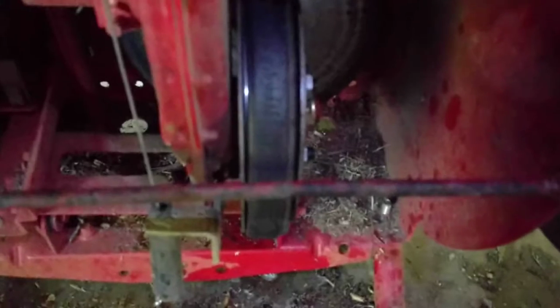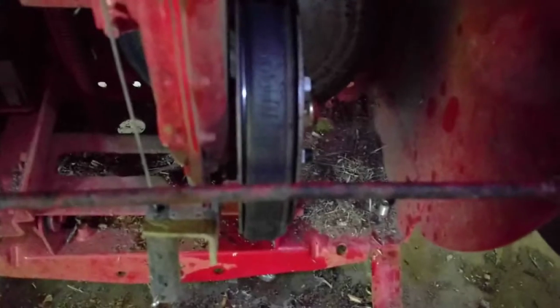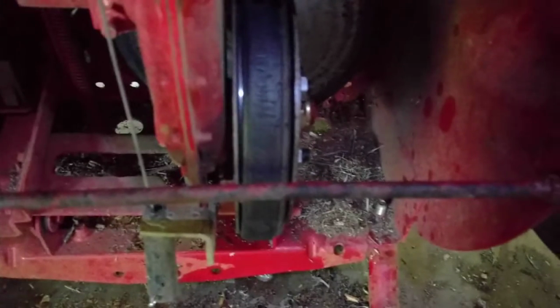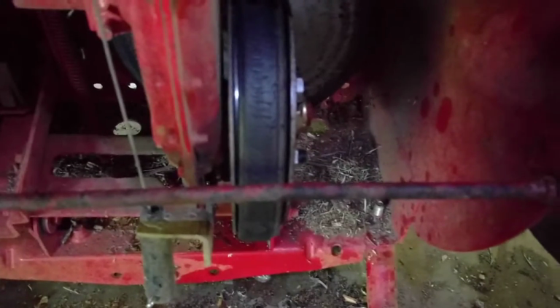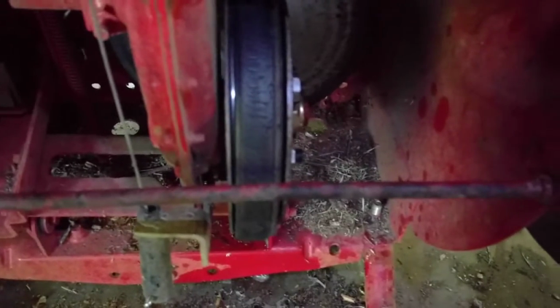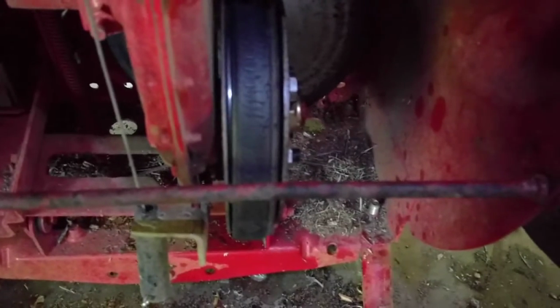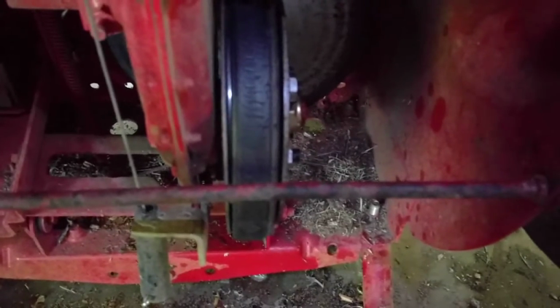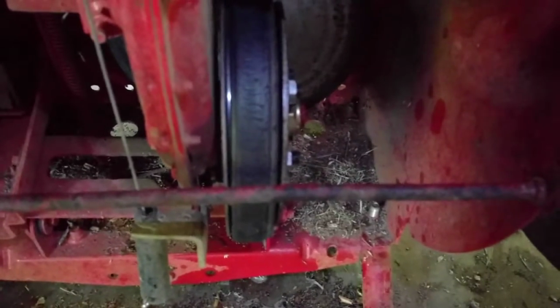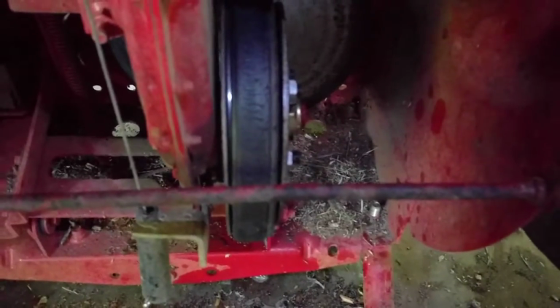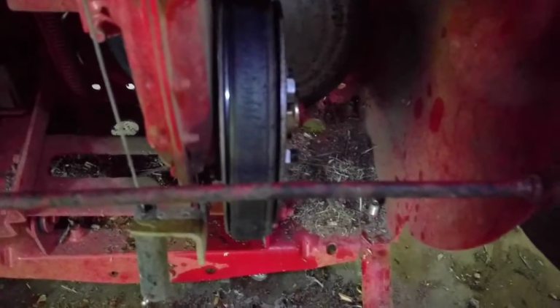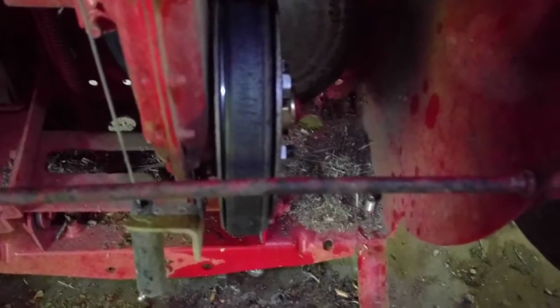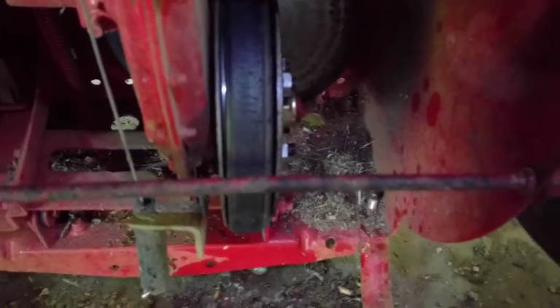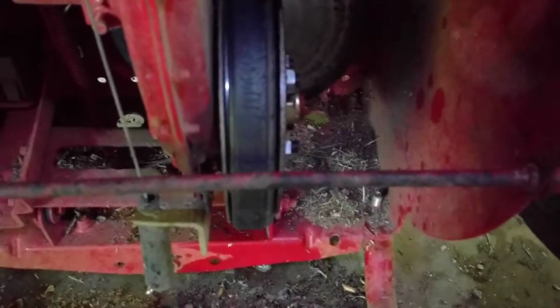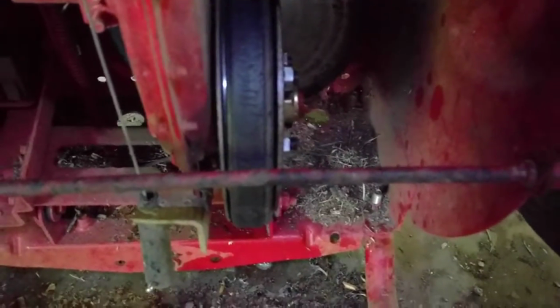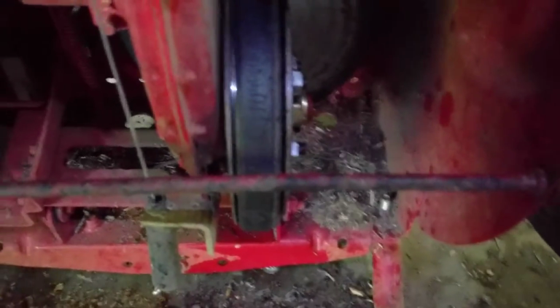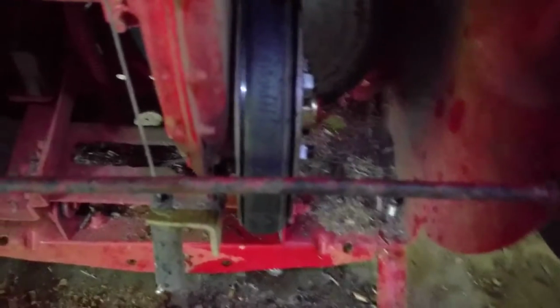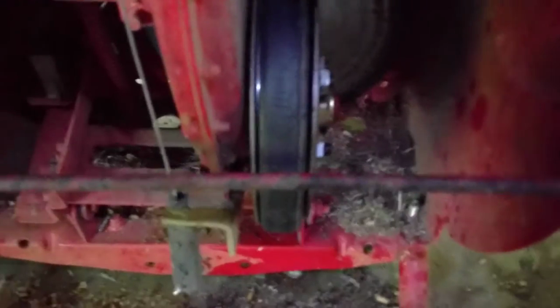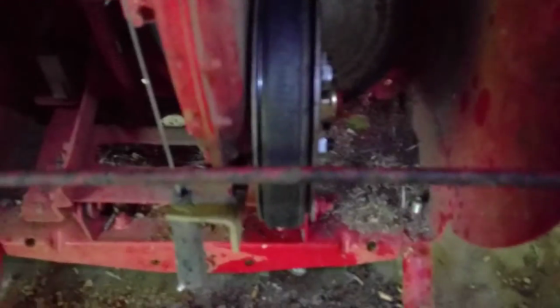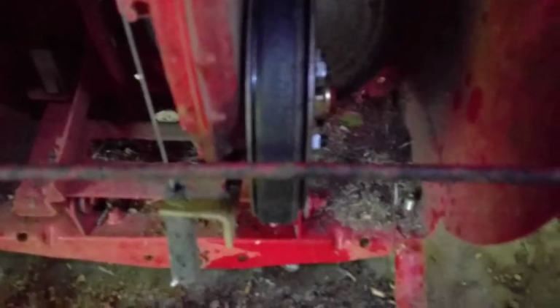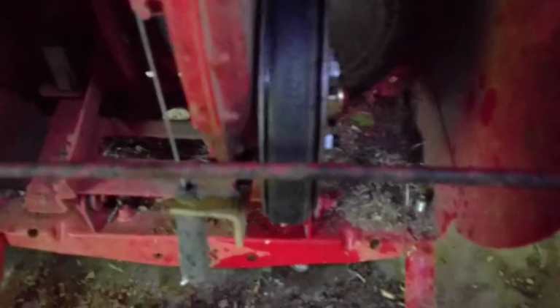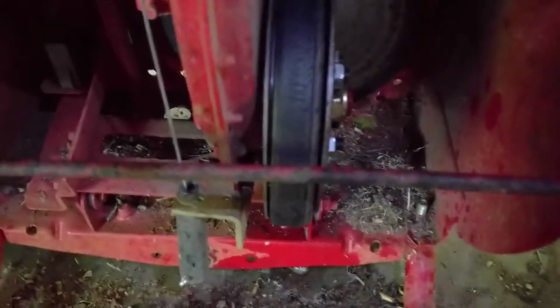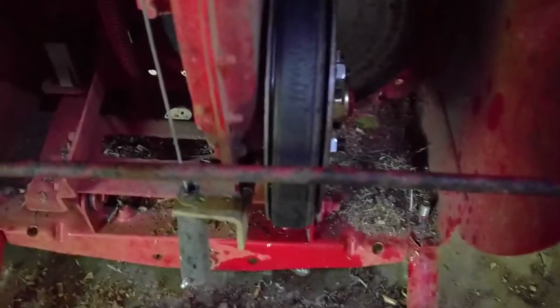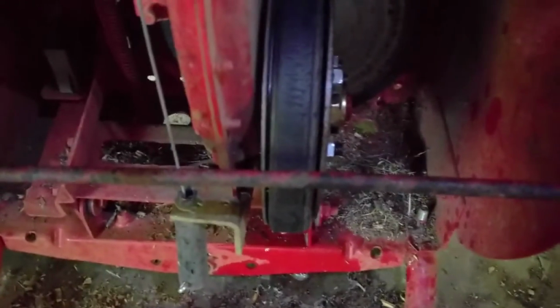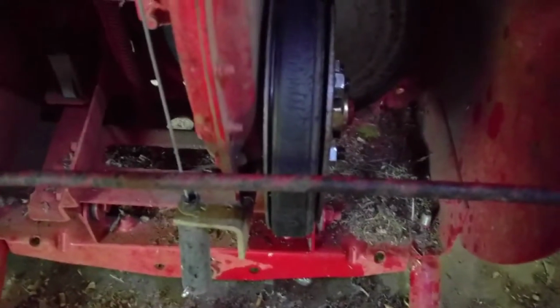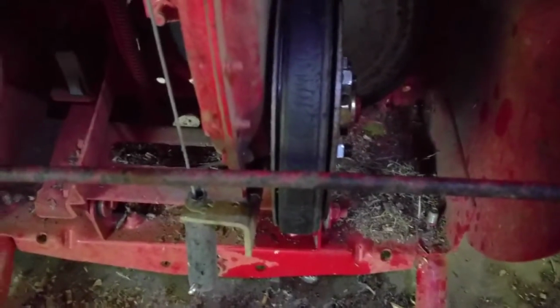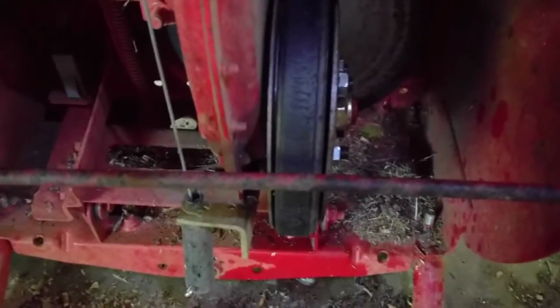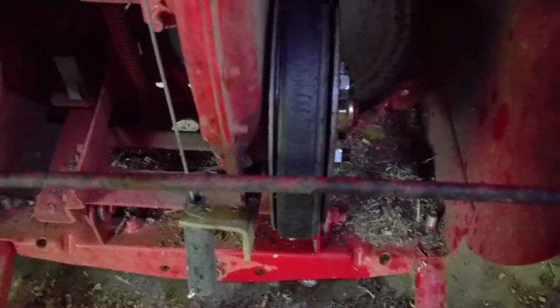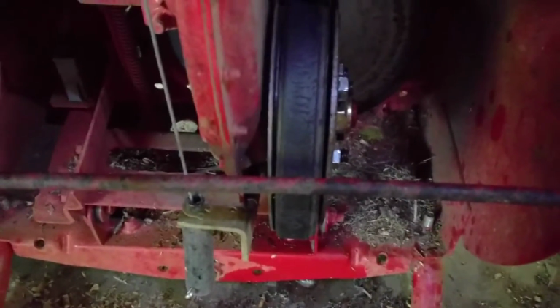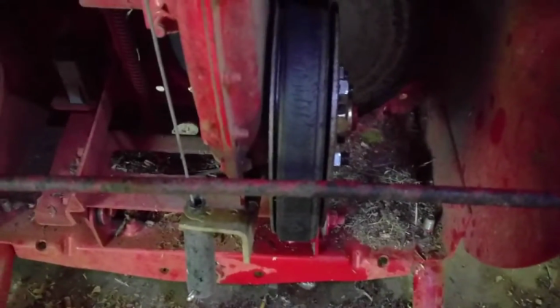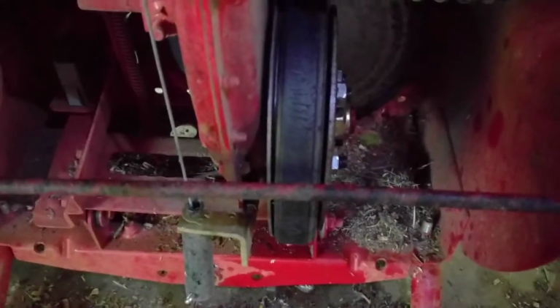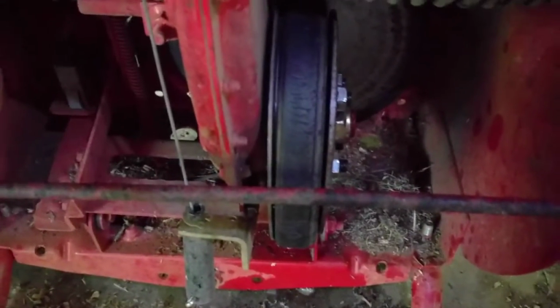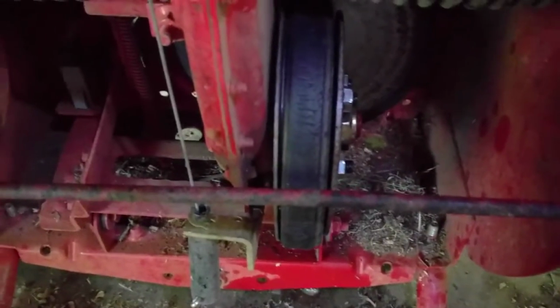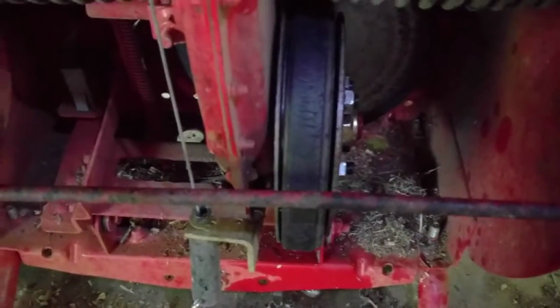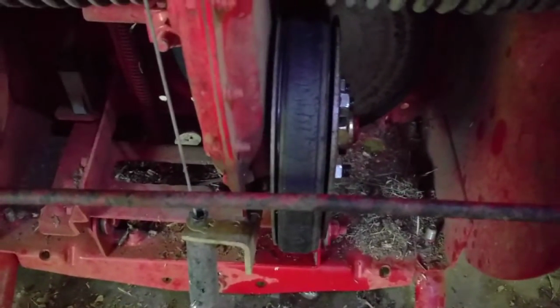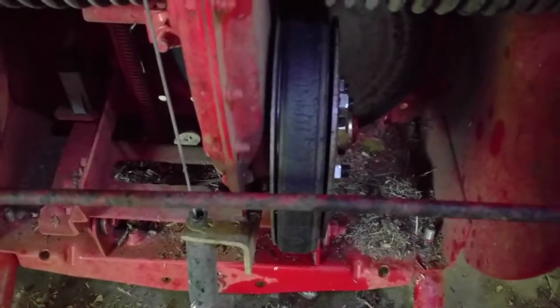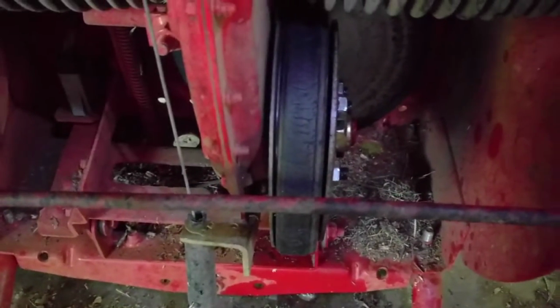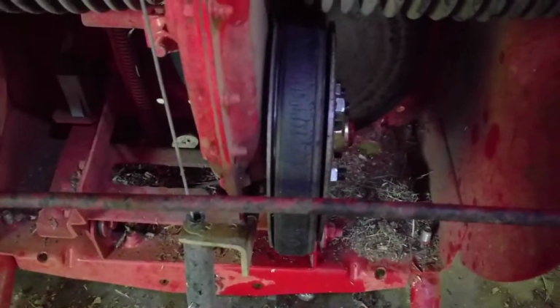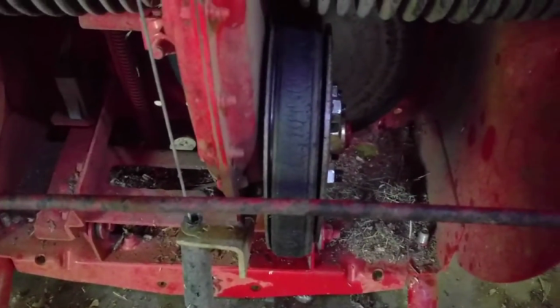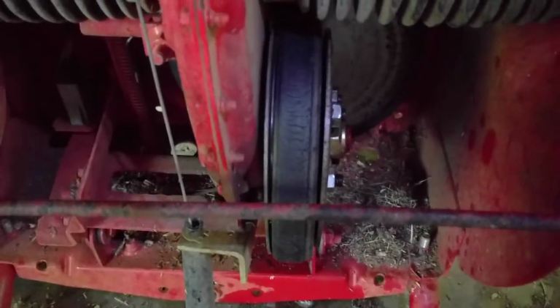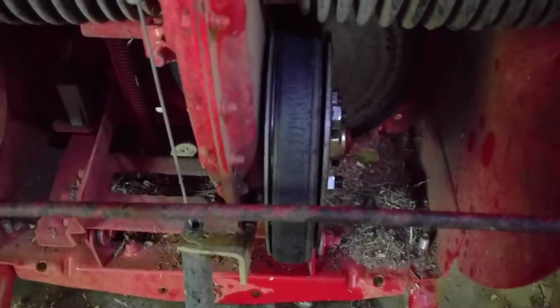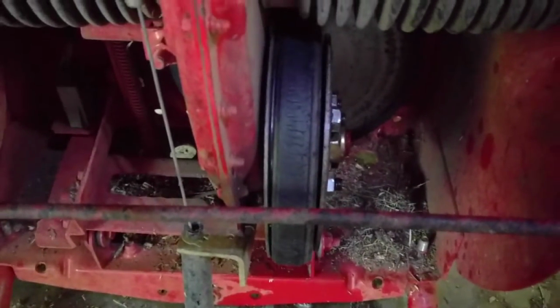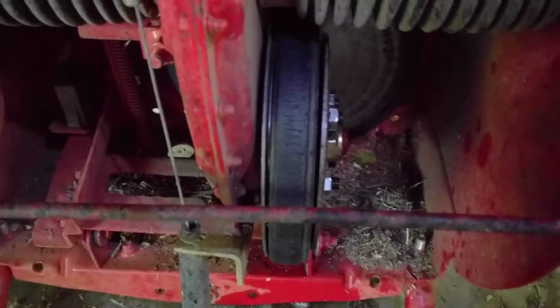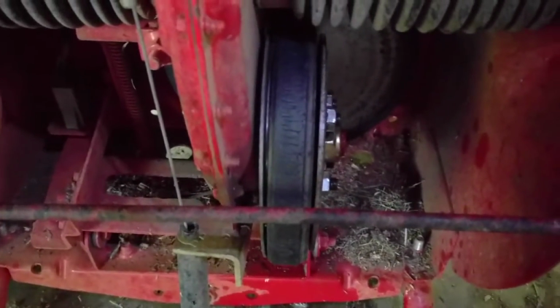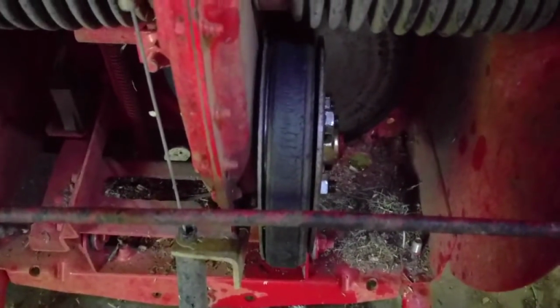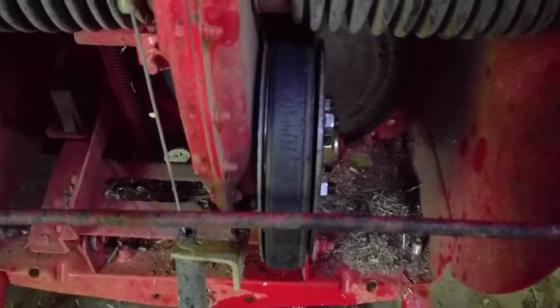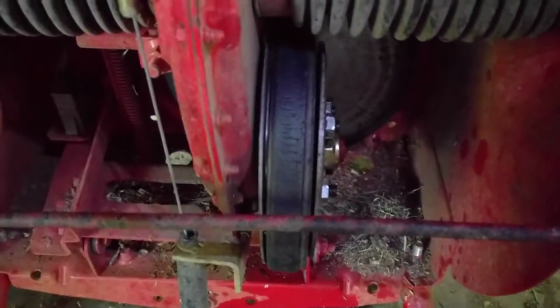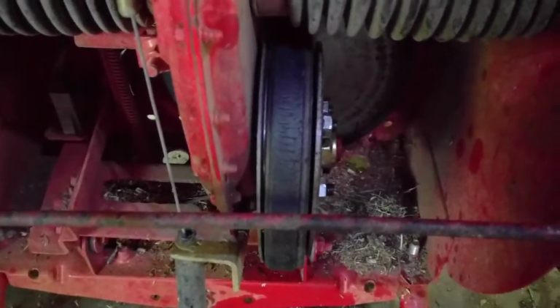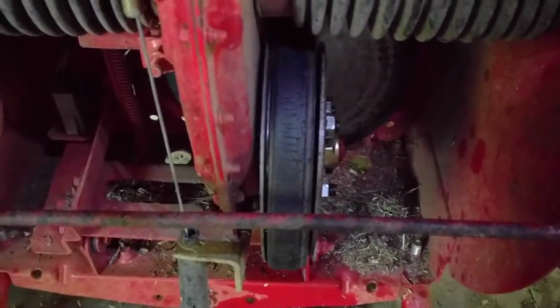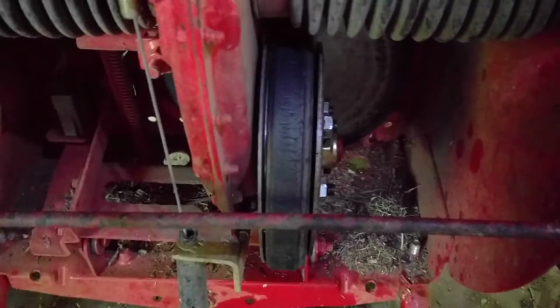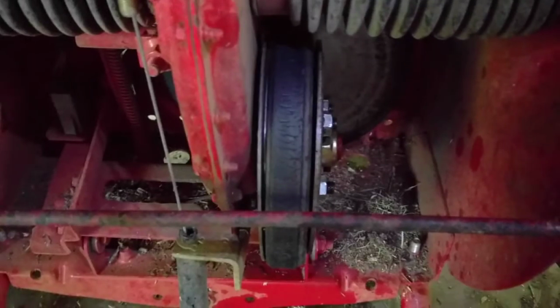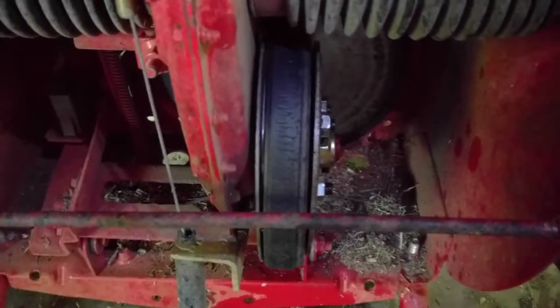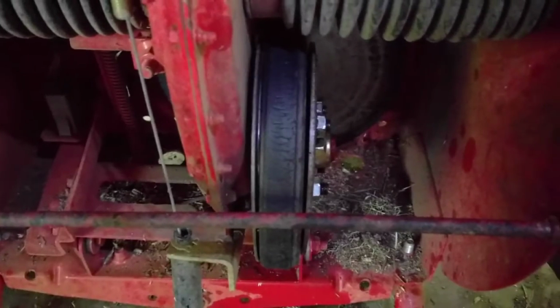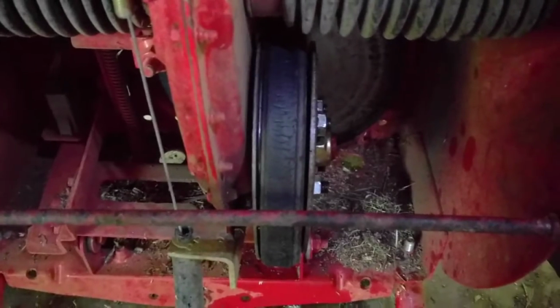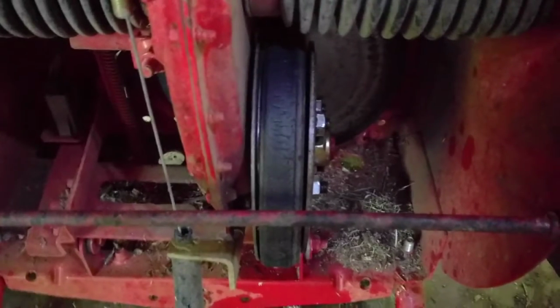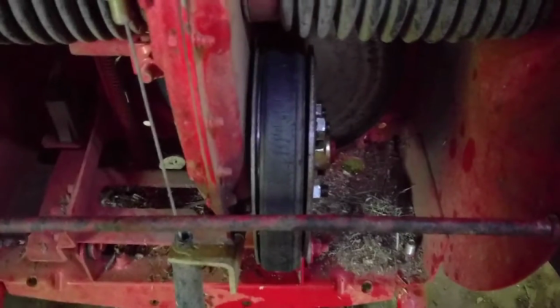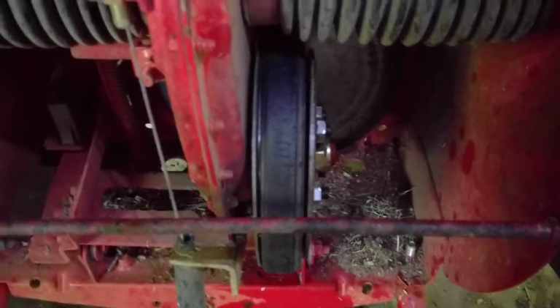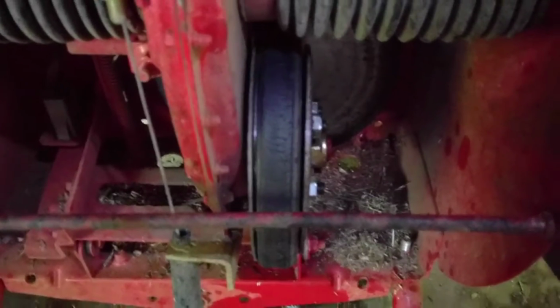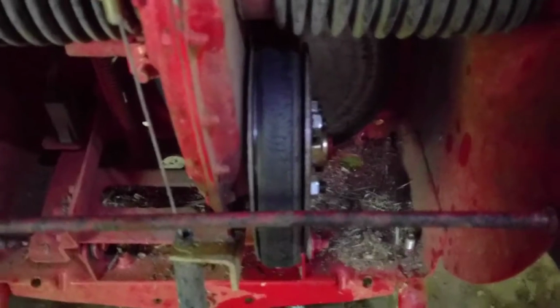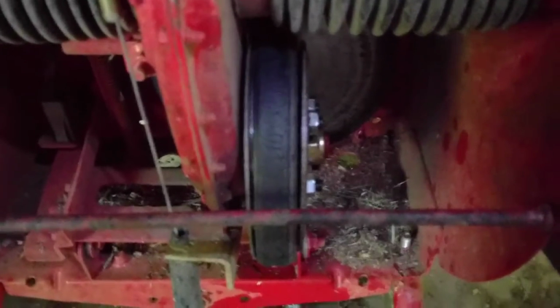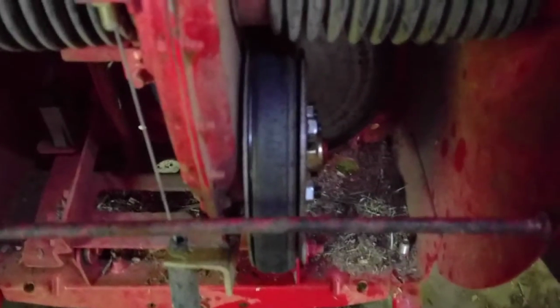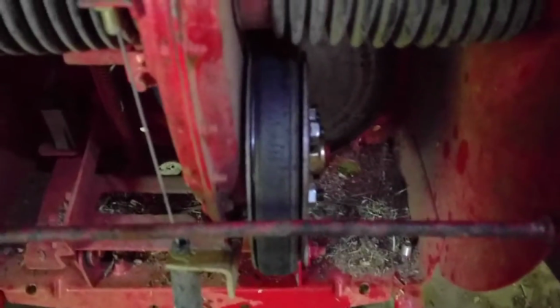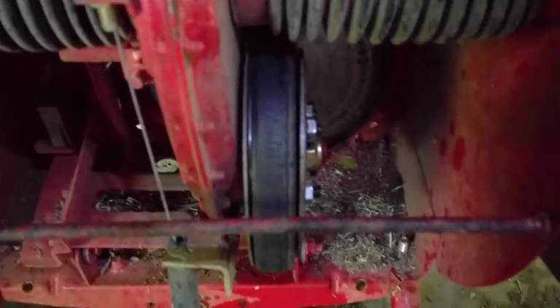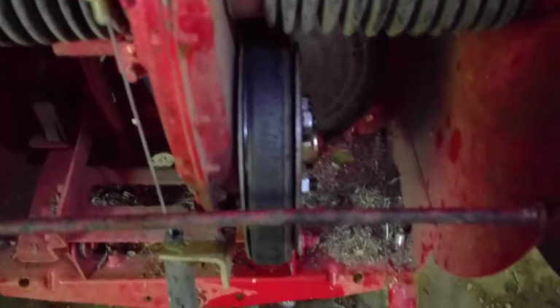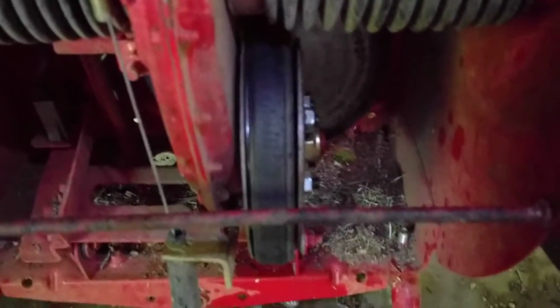This is a no-miss video of how to change the friction ring on a Snapper. This one is a 23 rear engine.